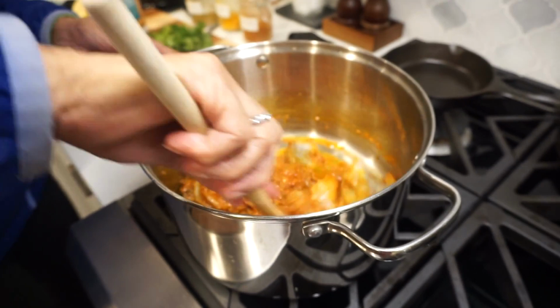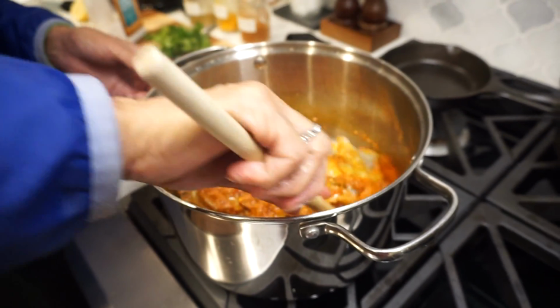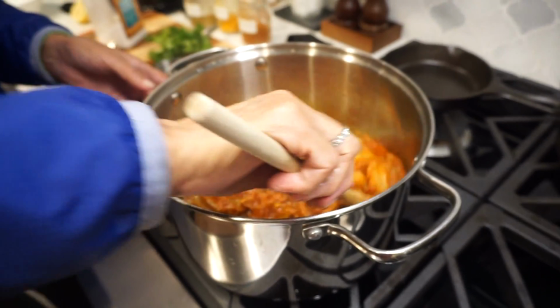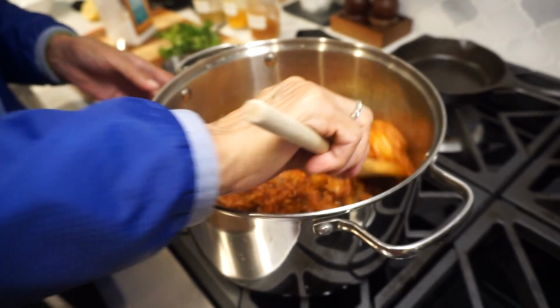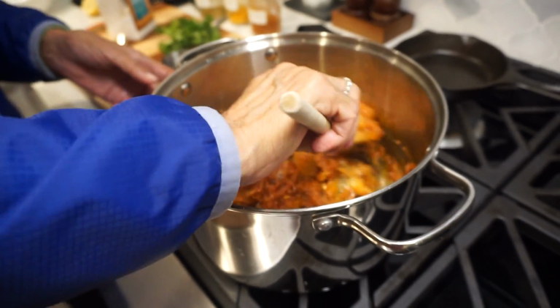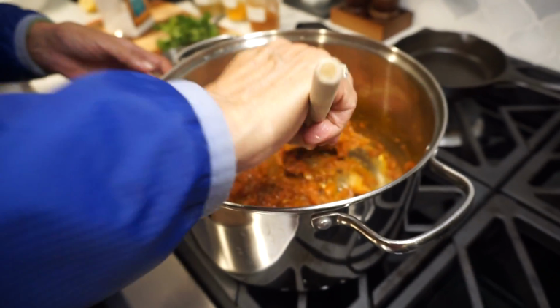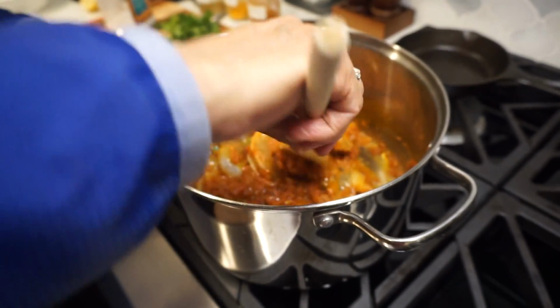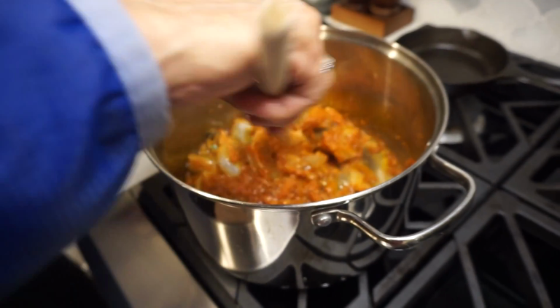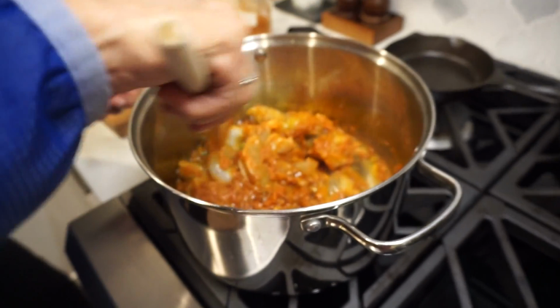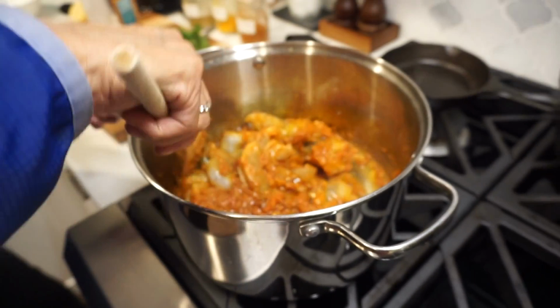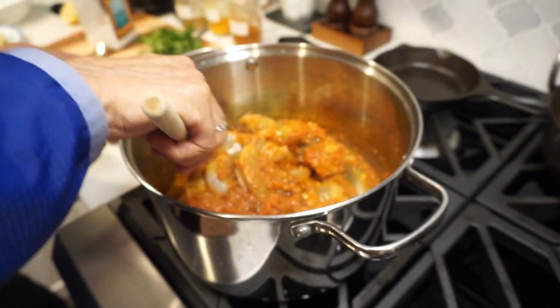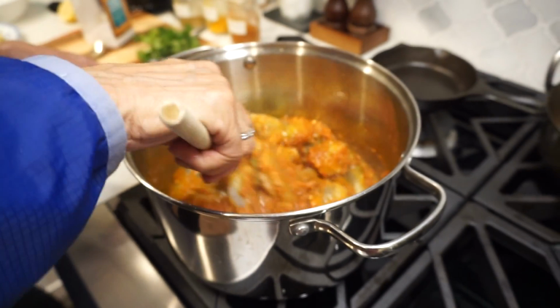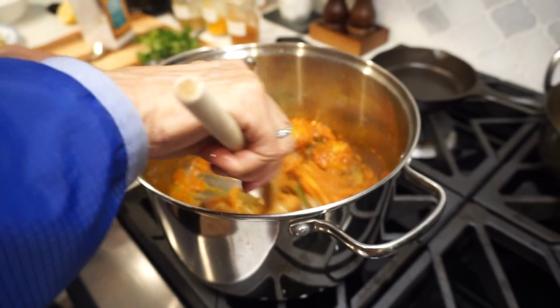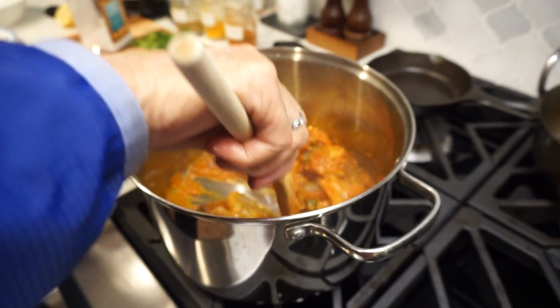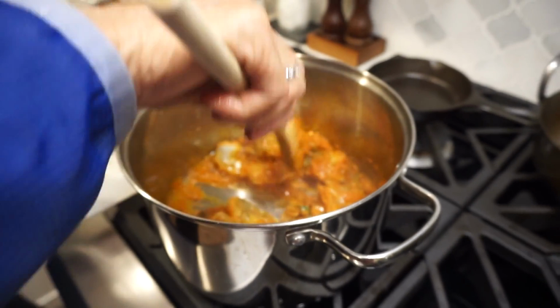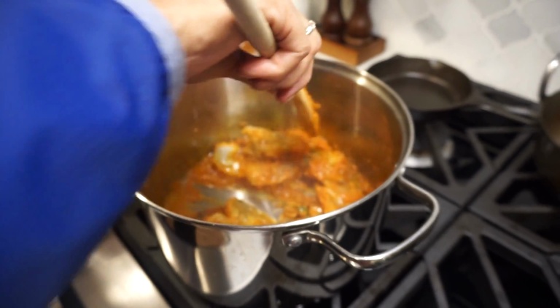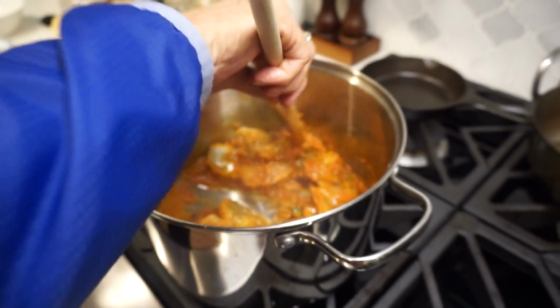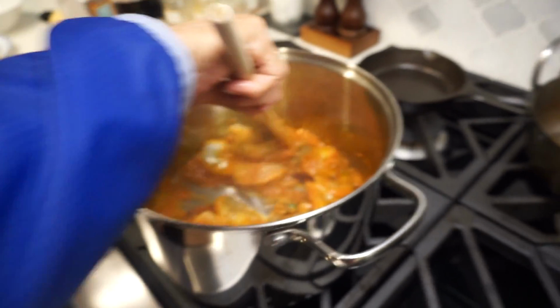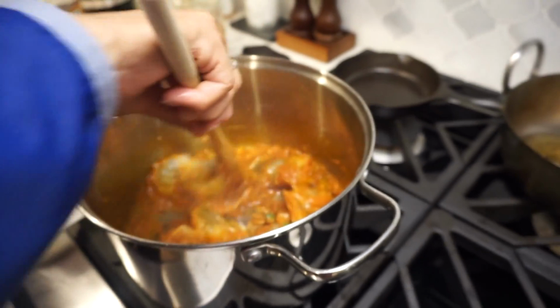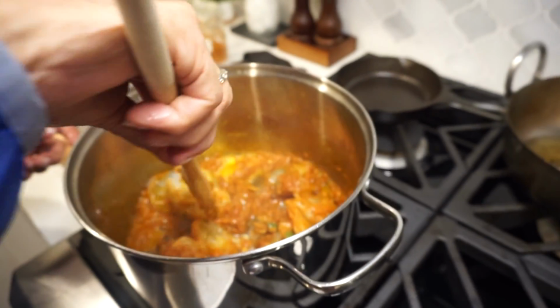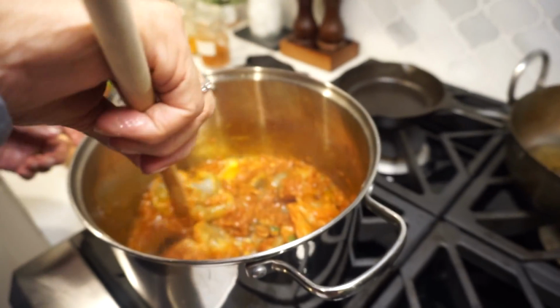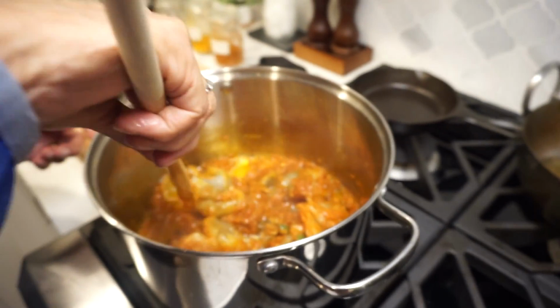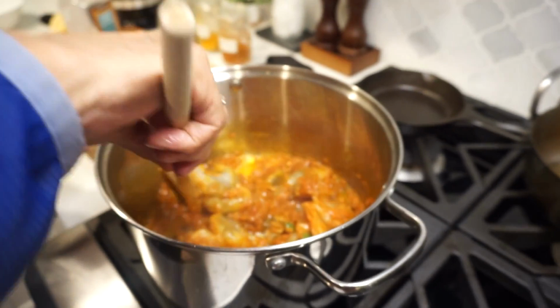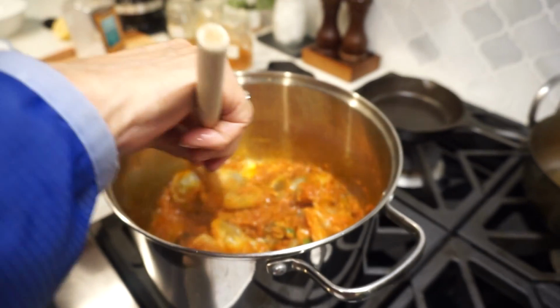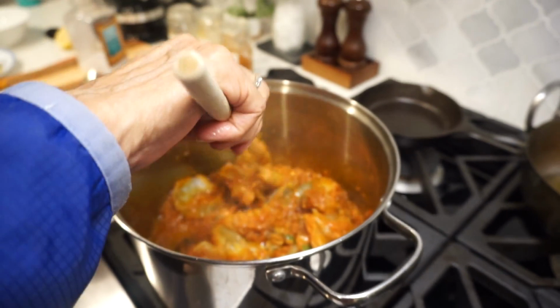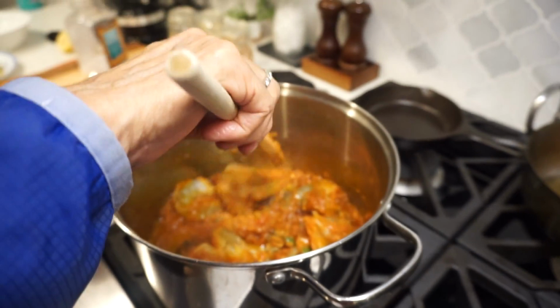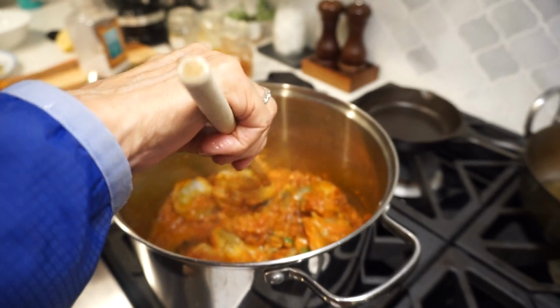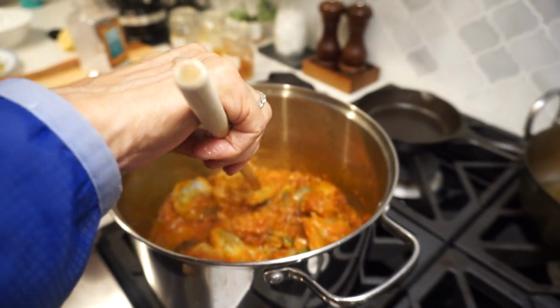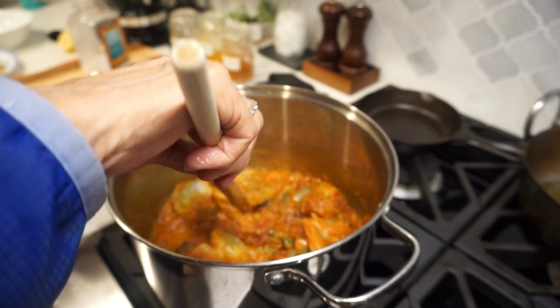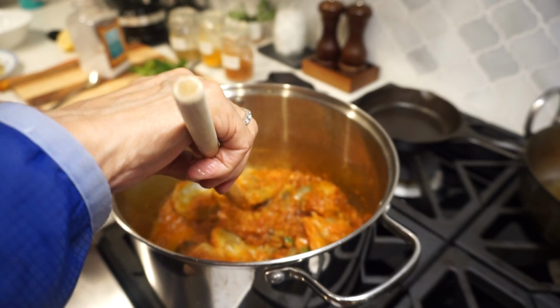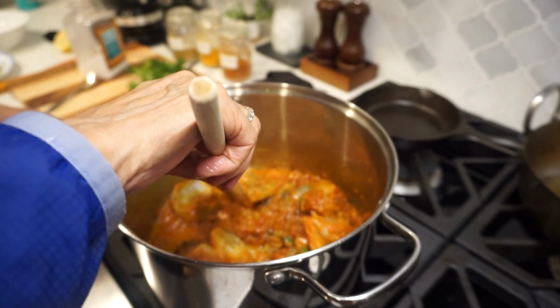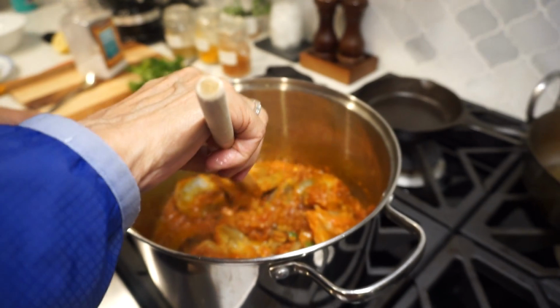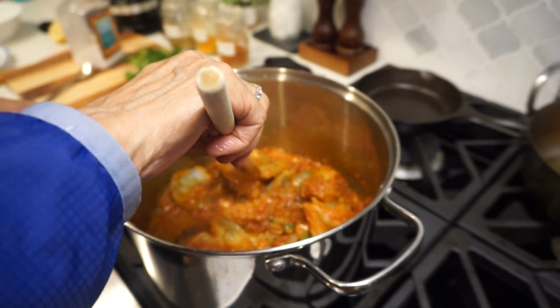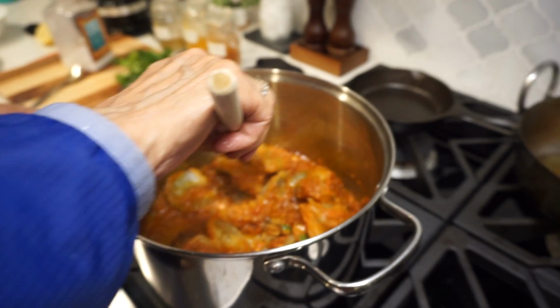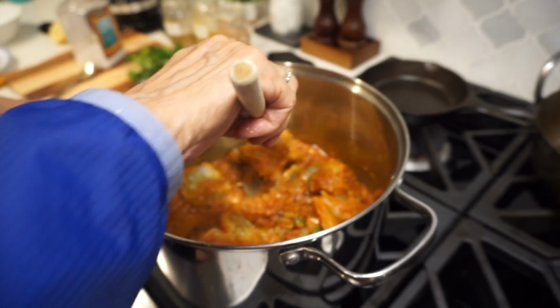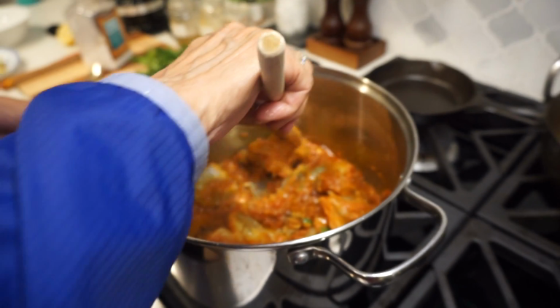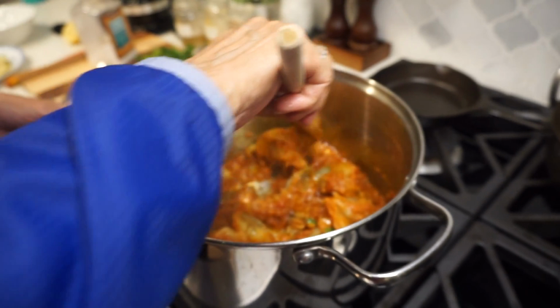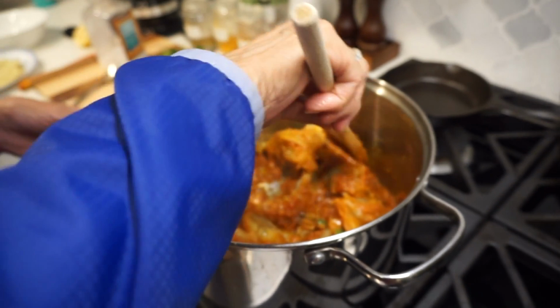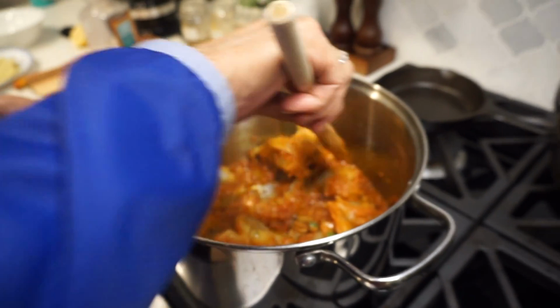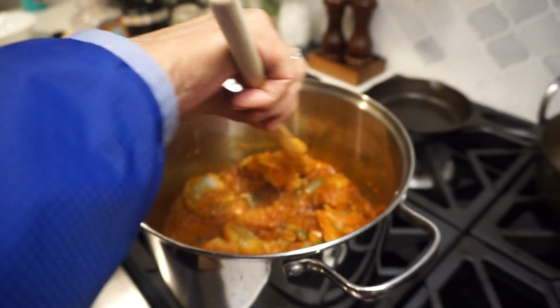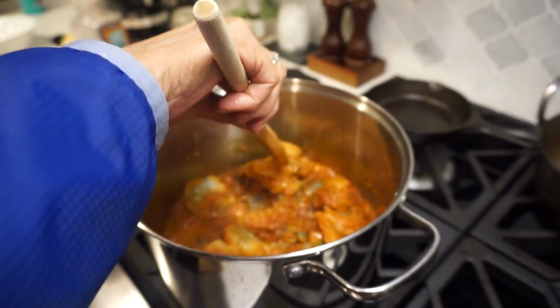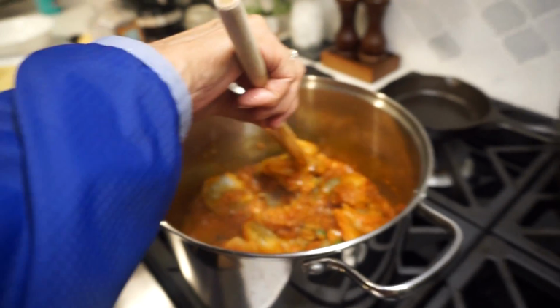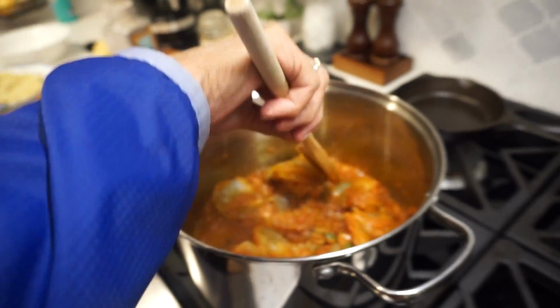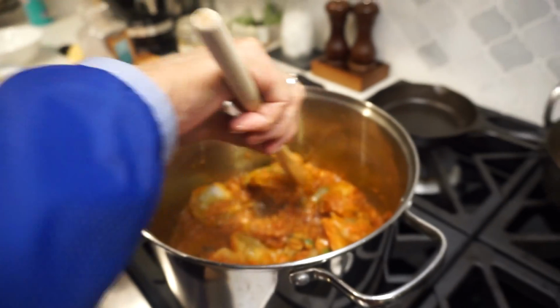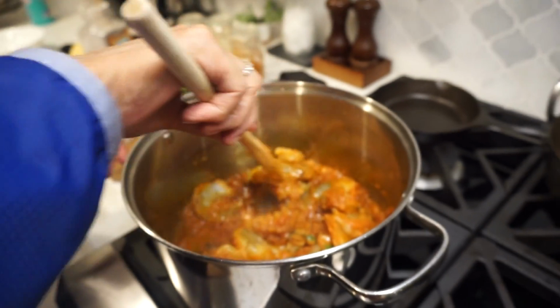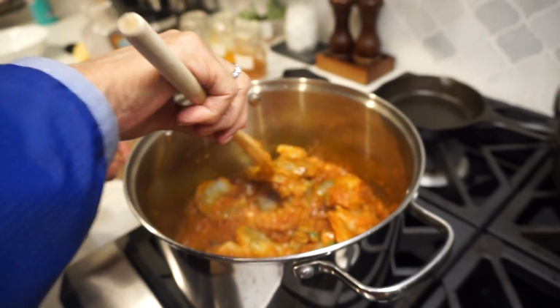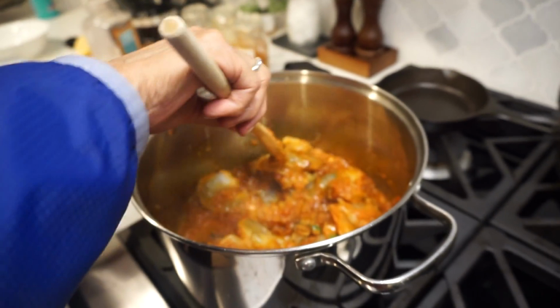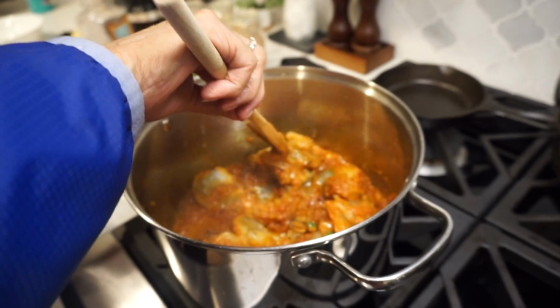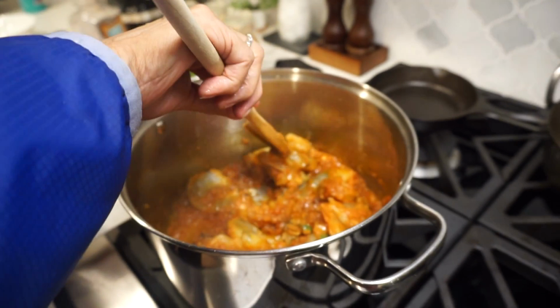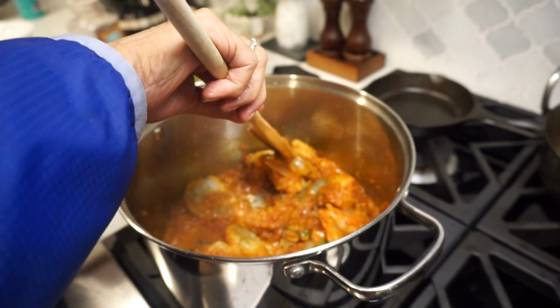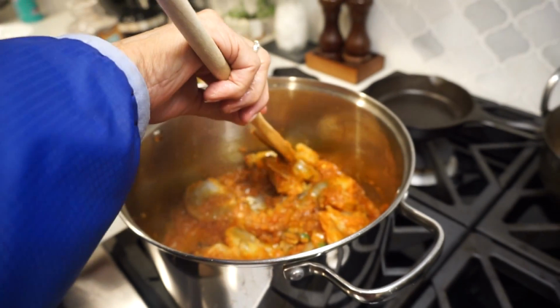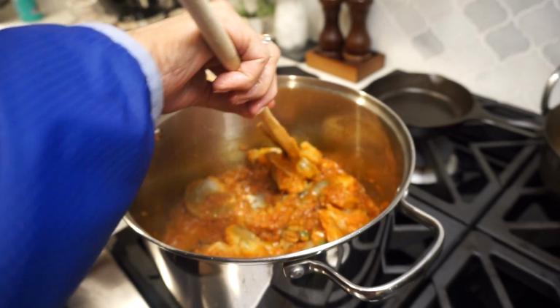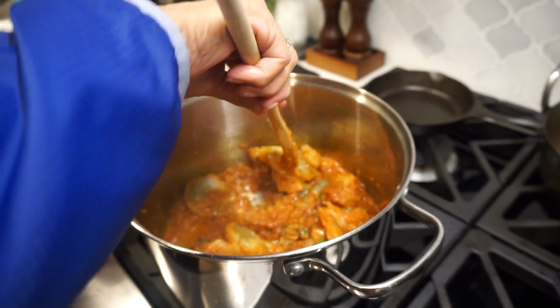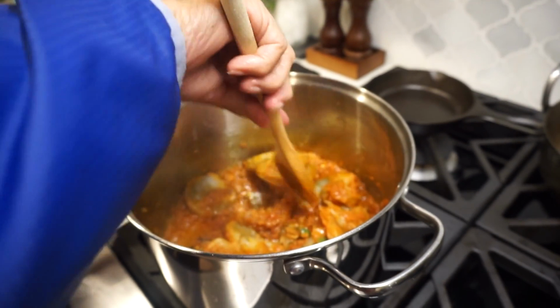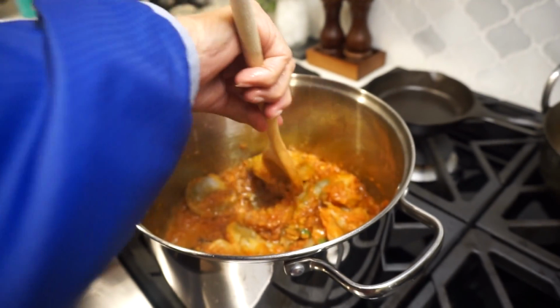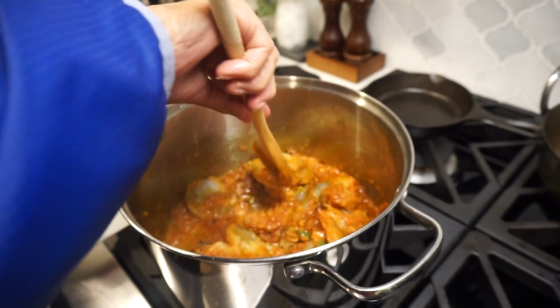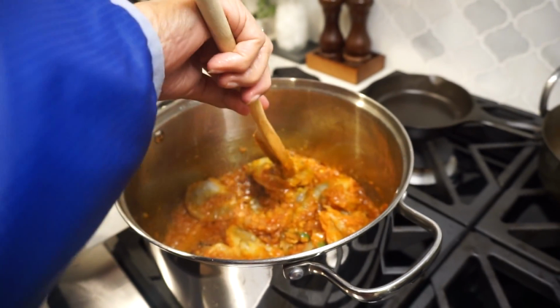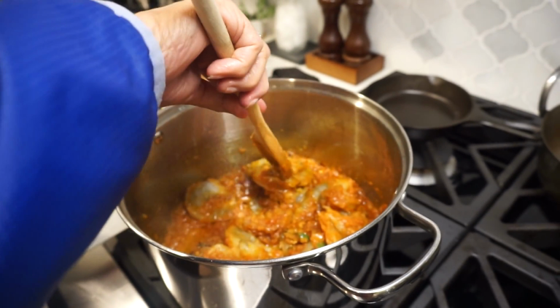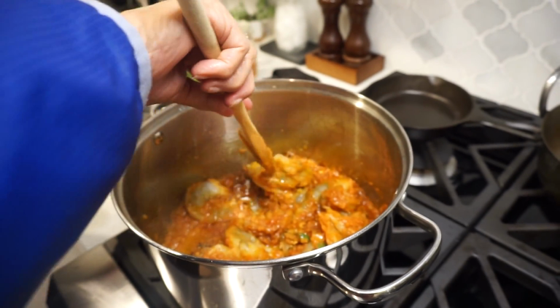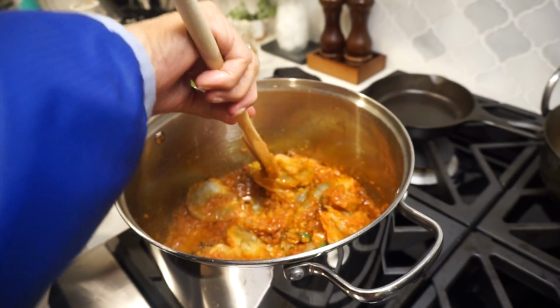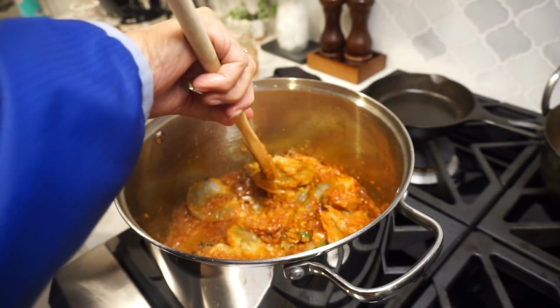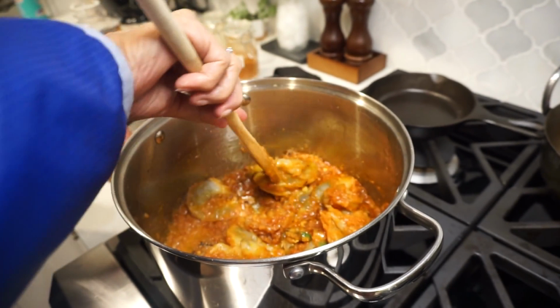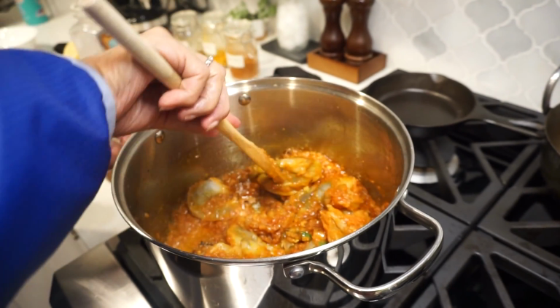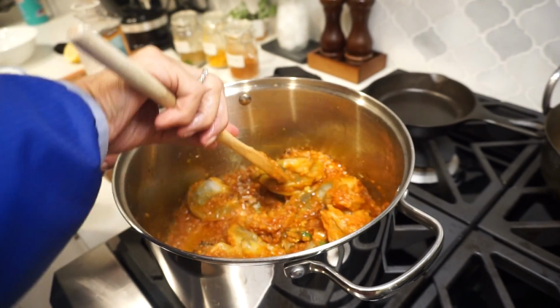How long do you normally cook it? I'll just keep track of the time right now, because if they are still frozen it'll take a bit longer.